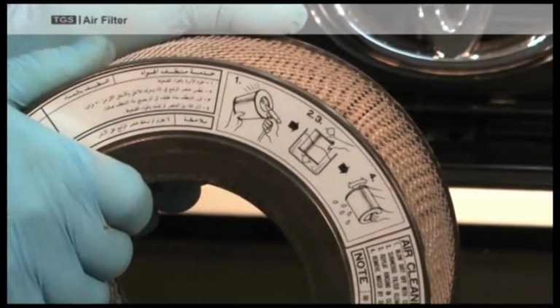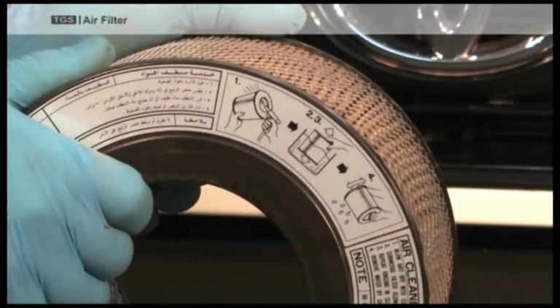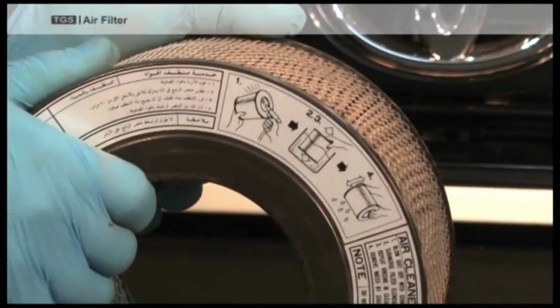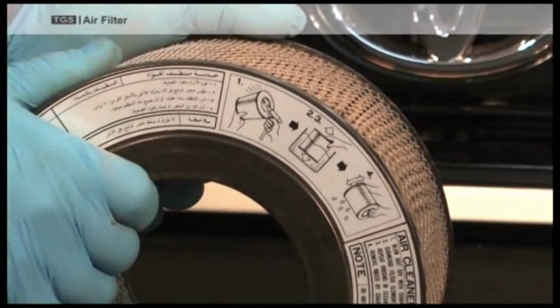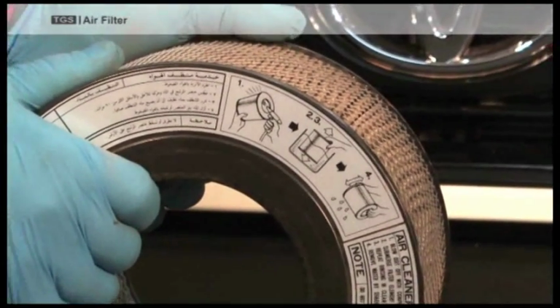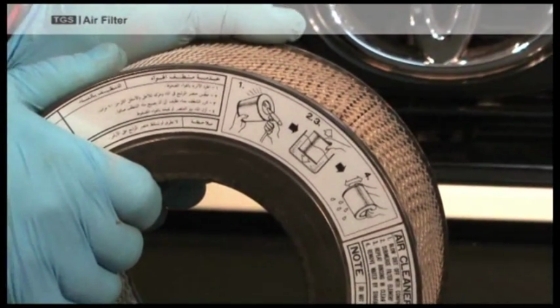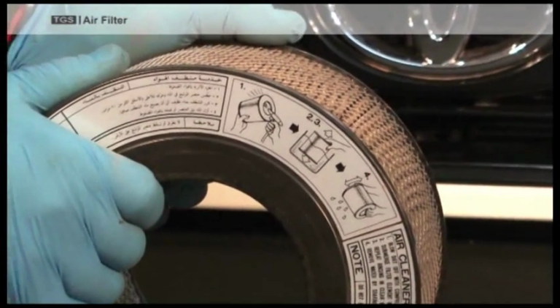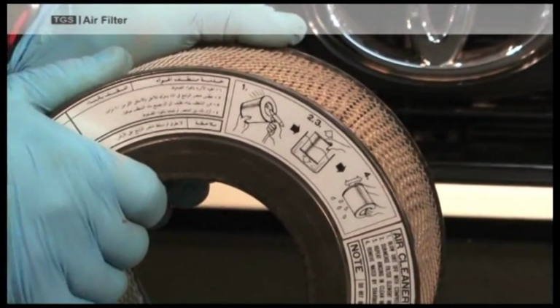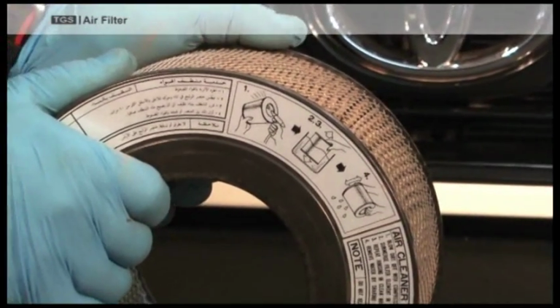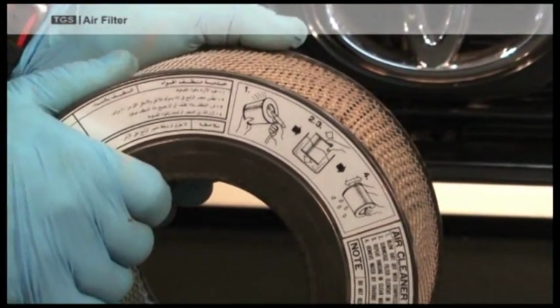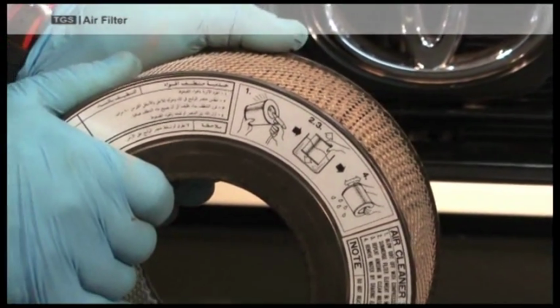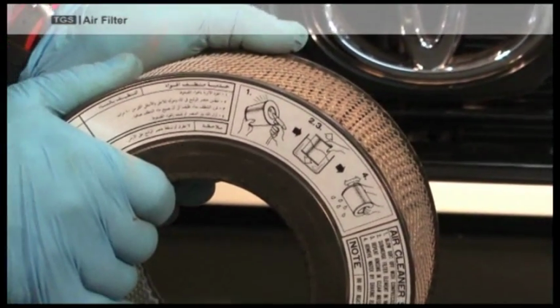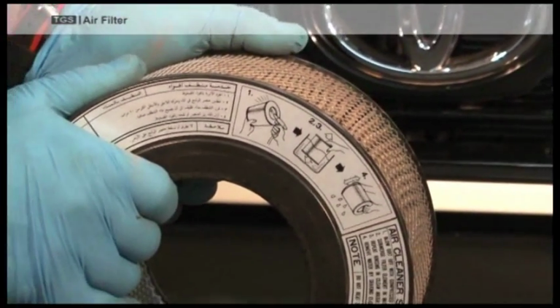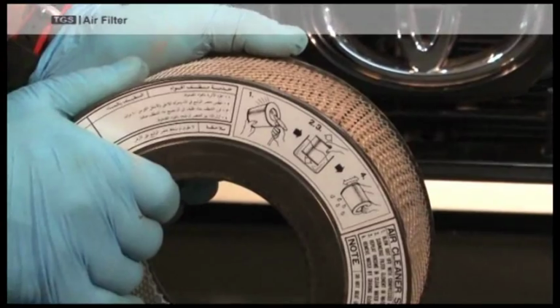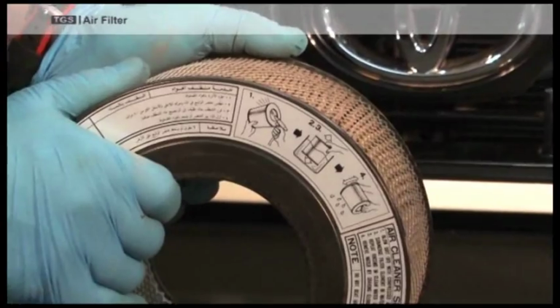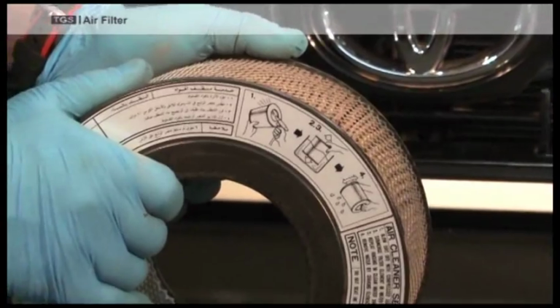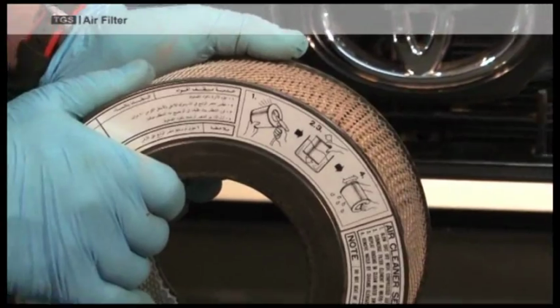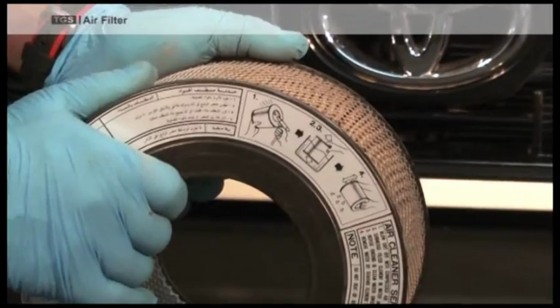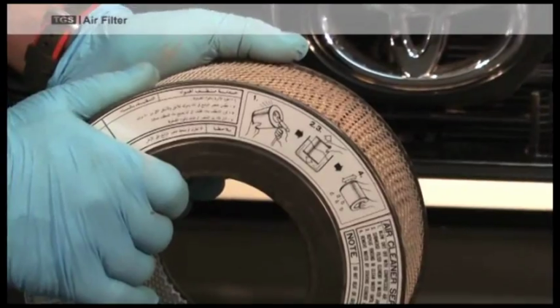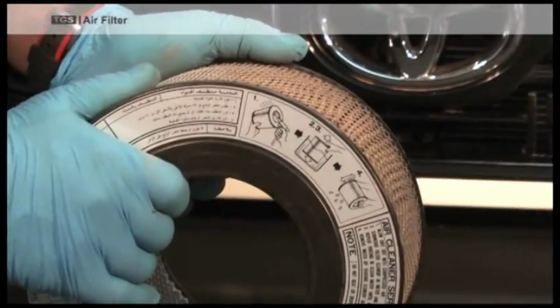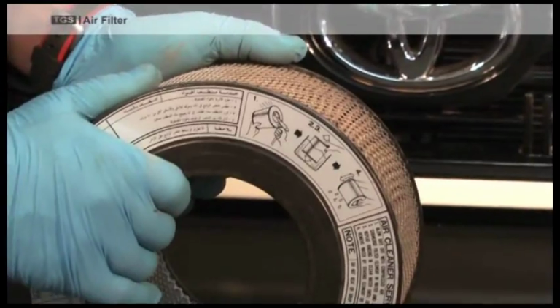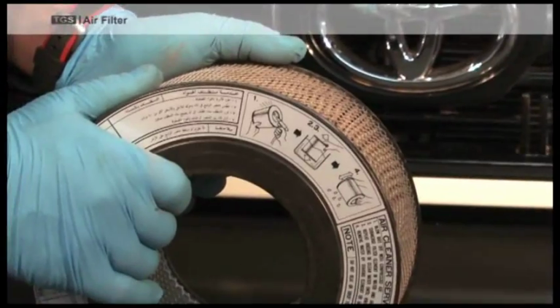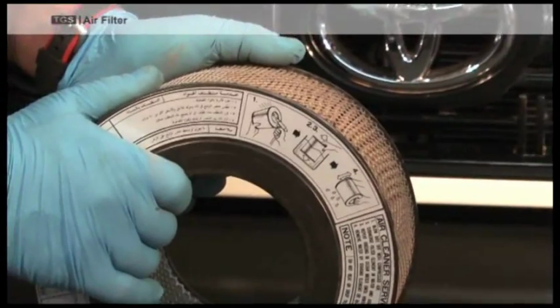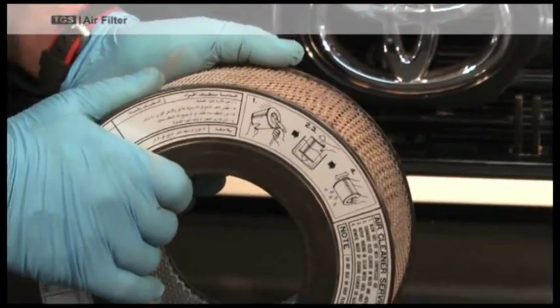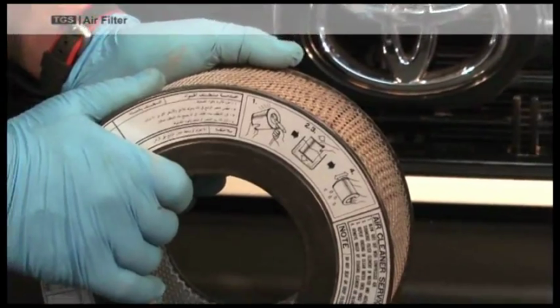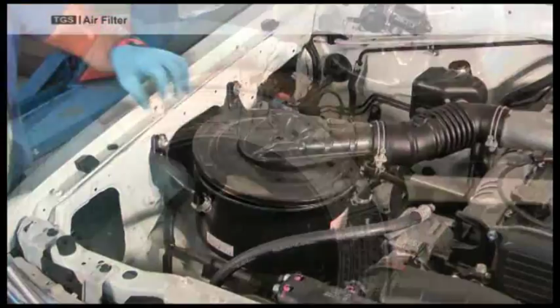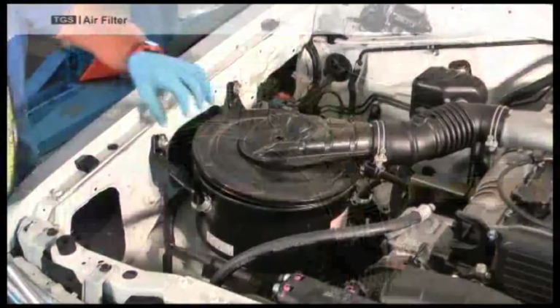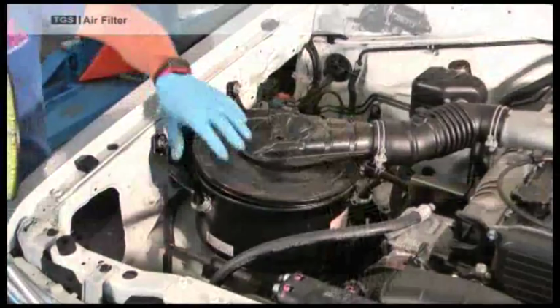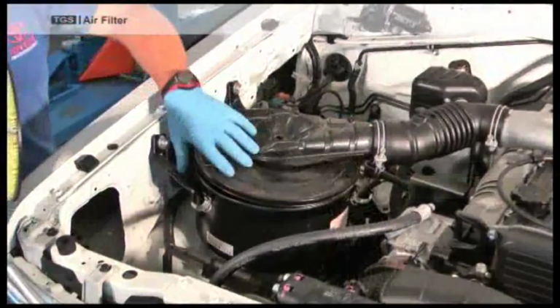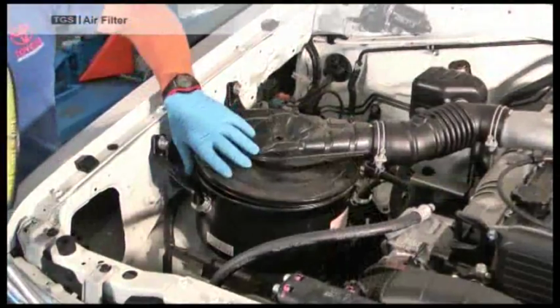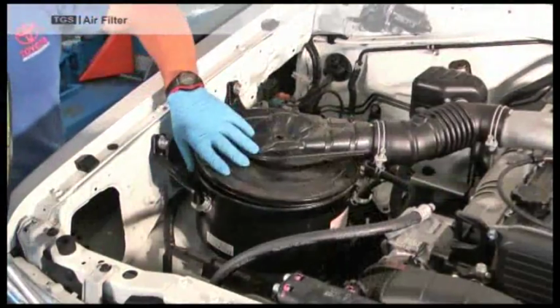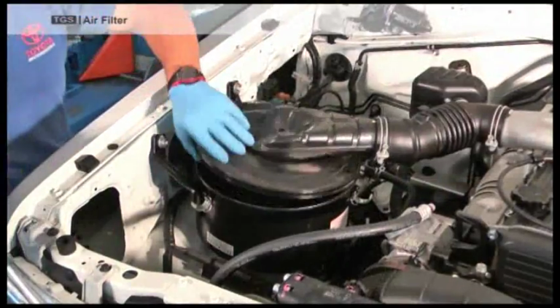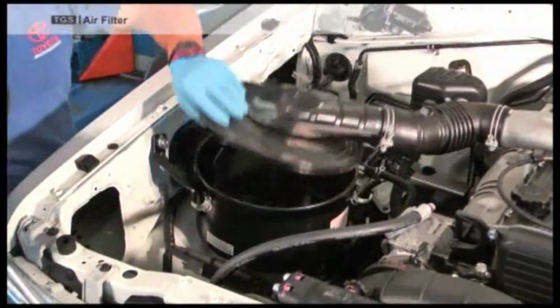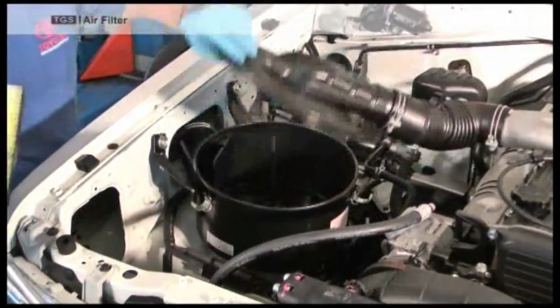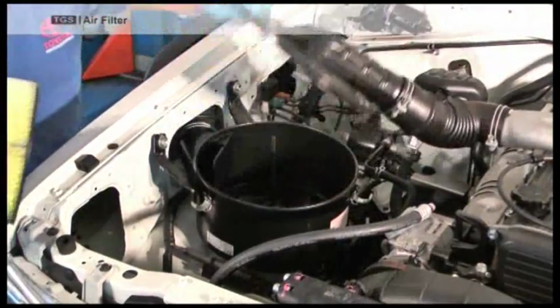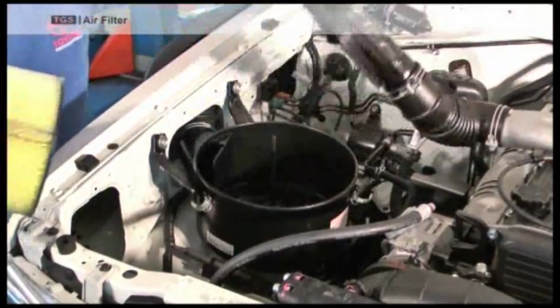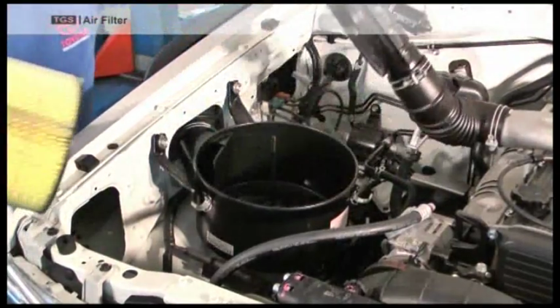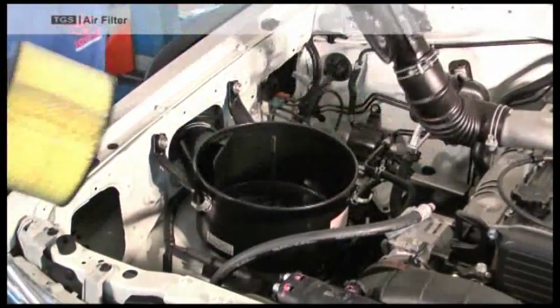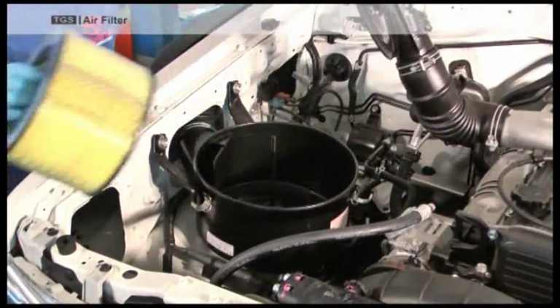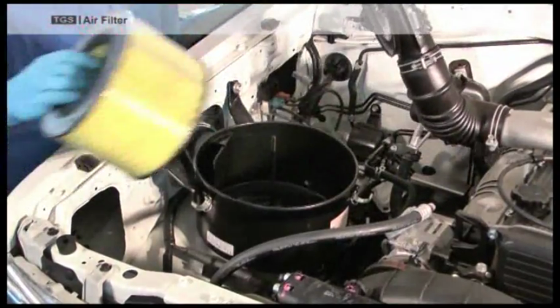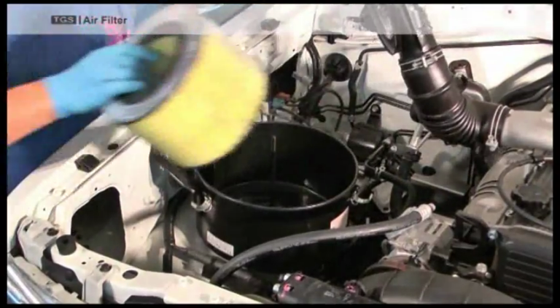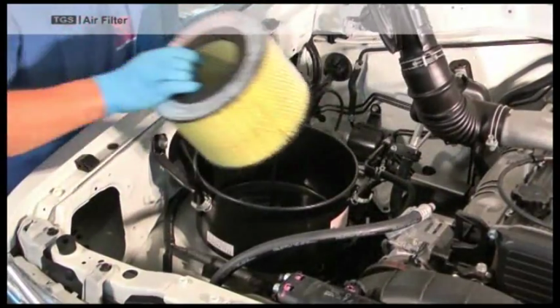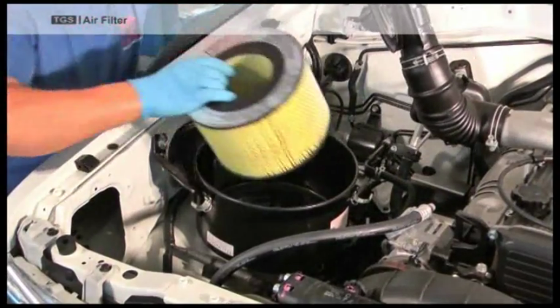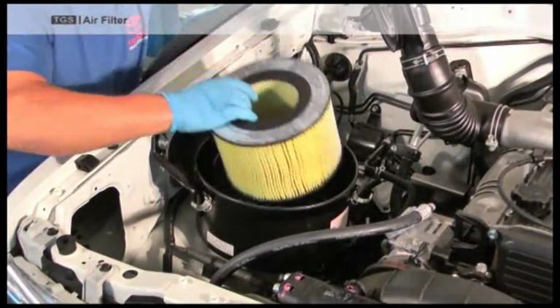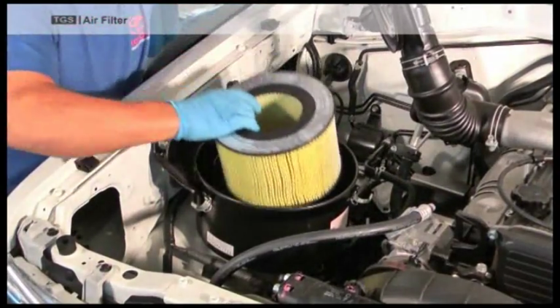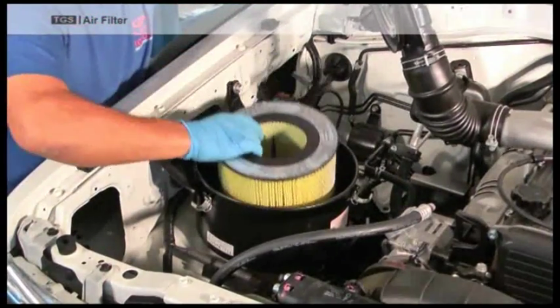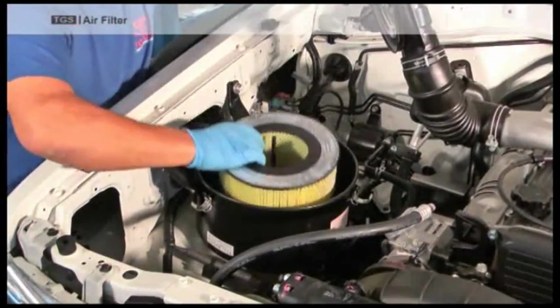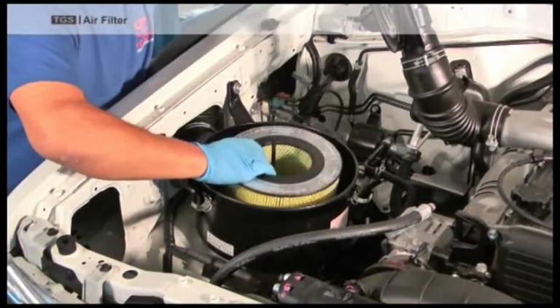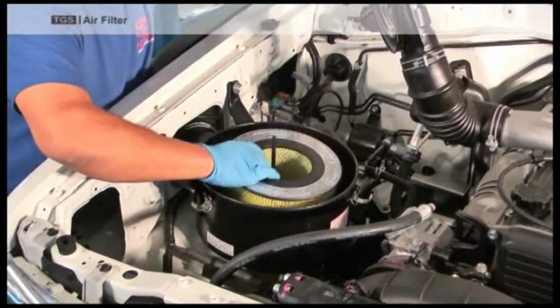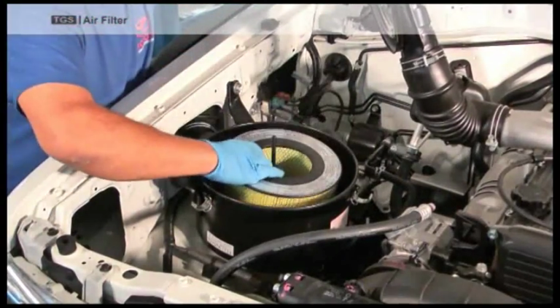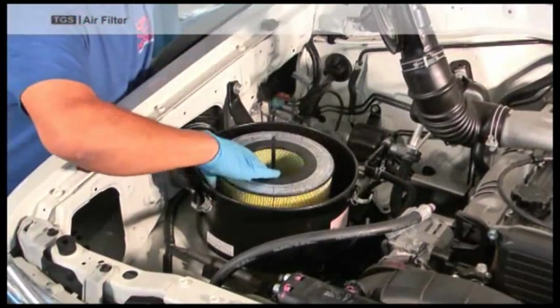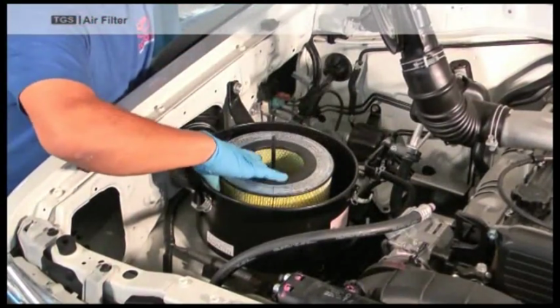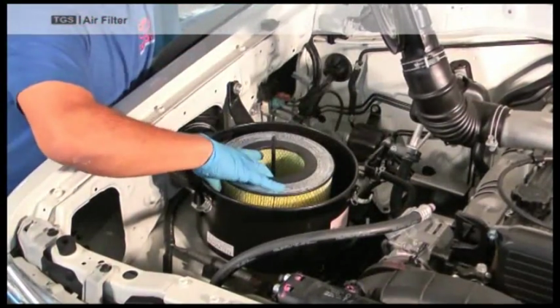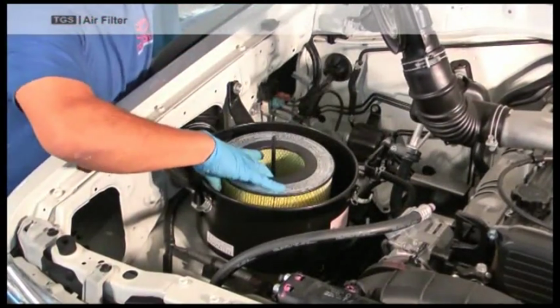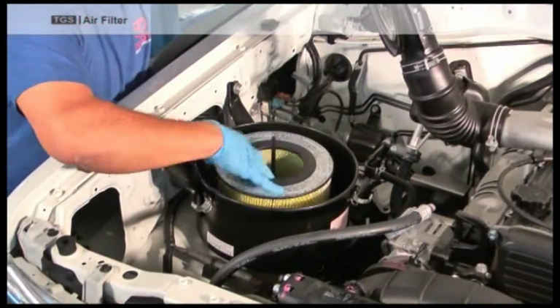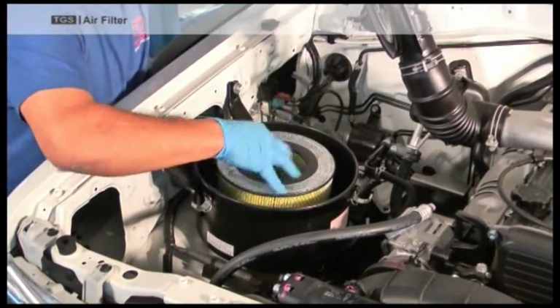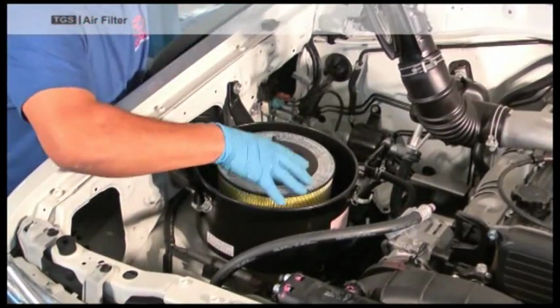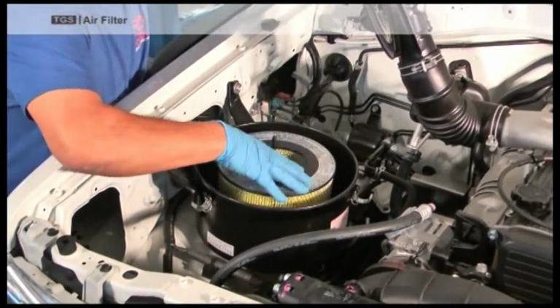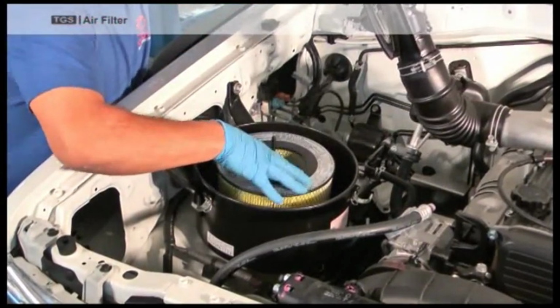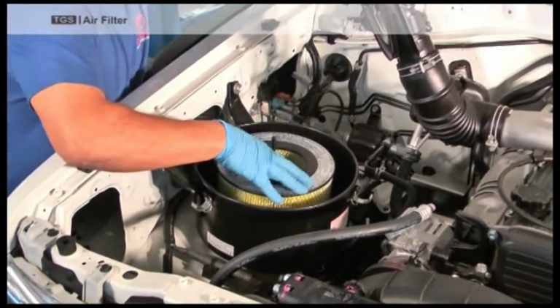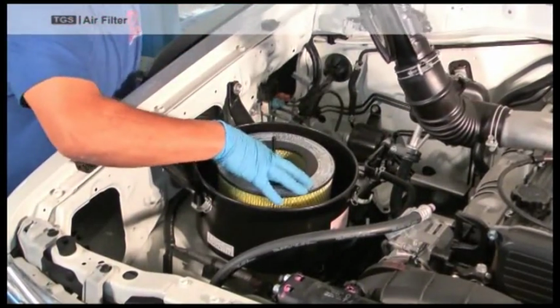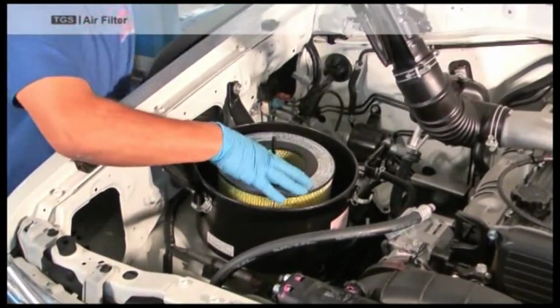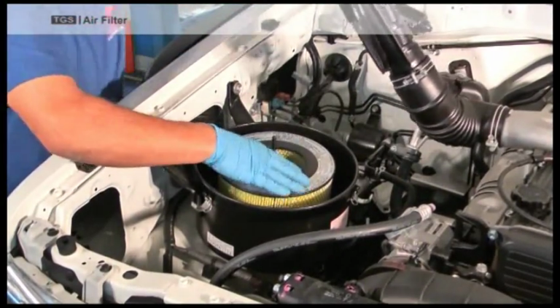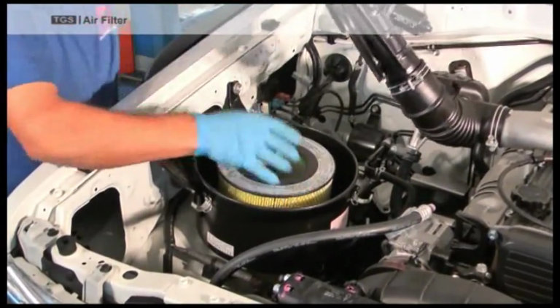Once you have finished cleaning the filter, put it back, remembering to fasten screws and clips correctly.